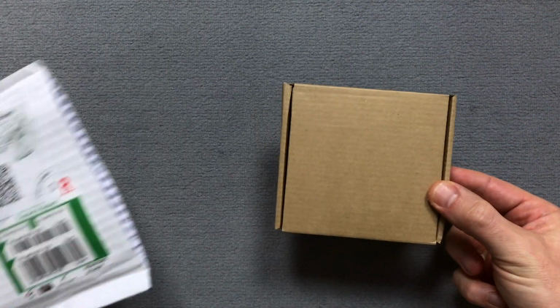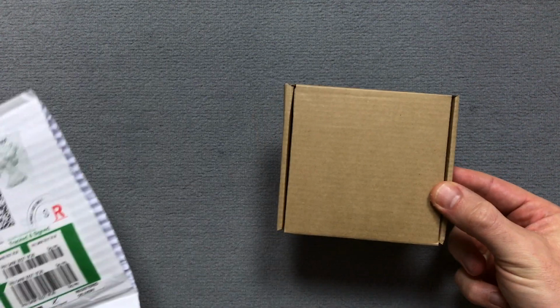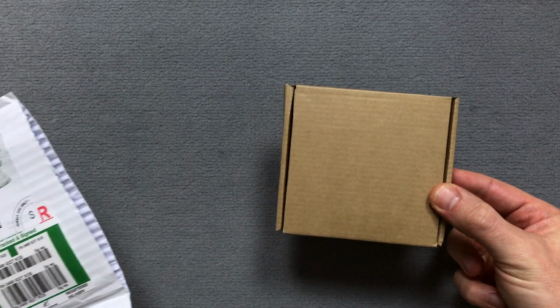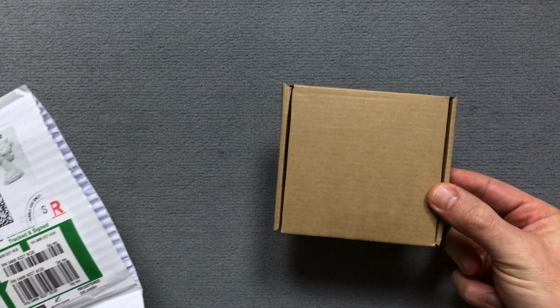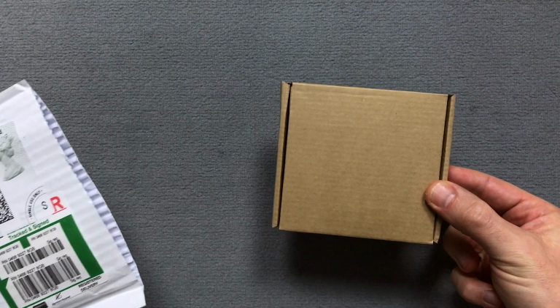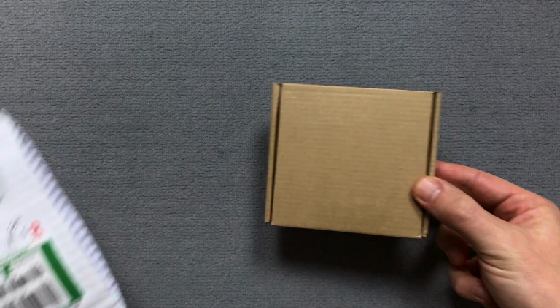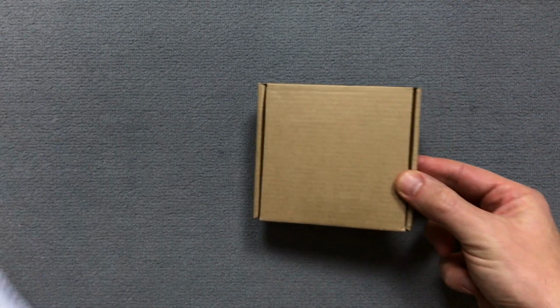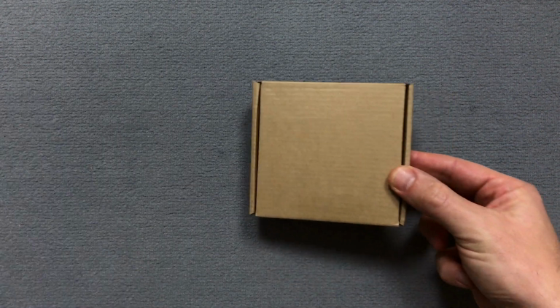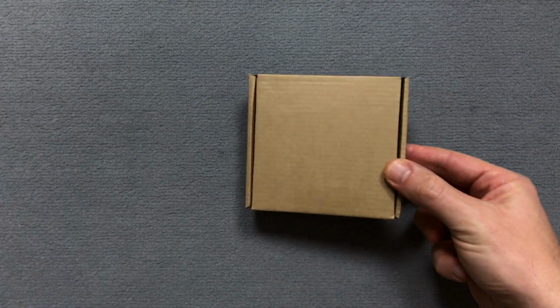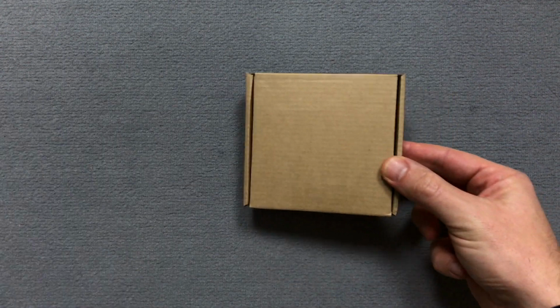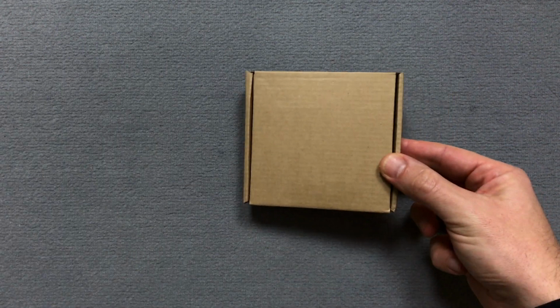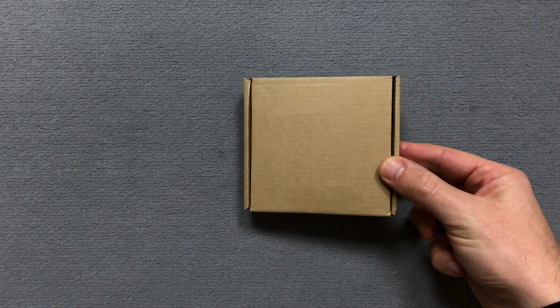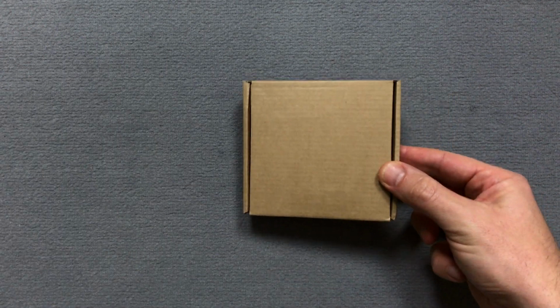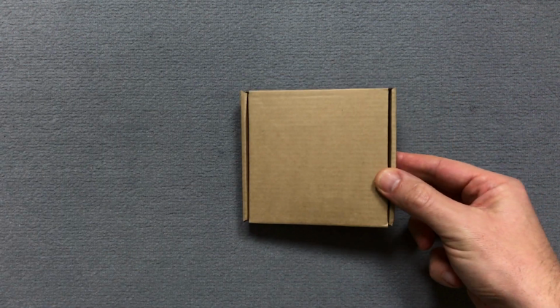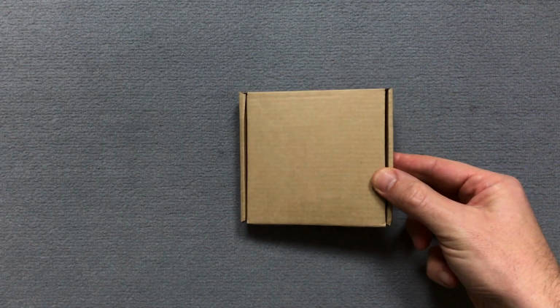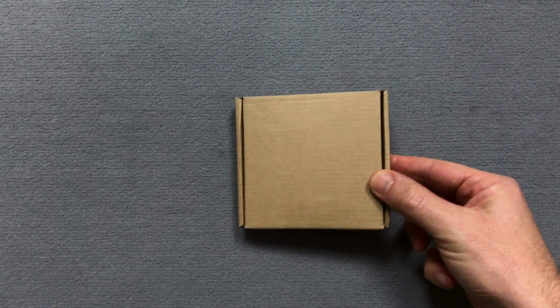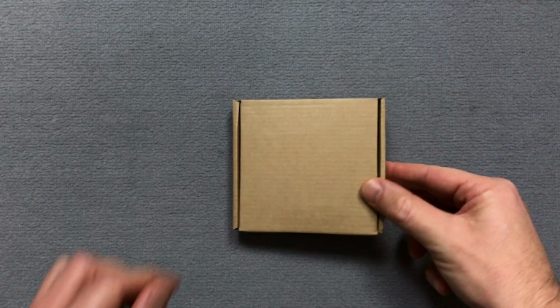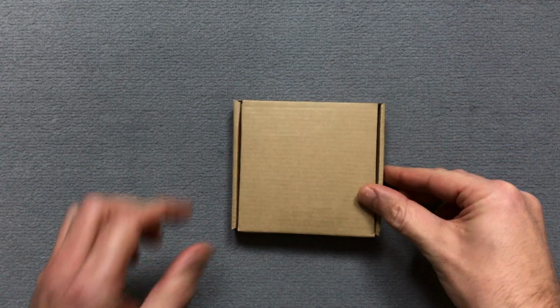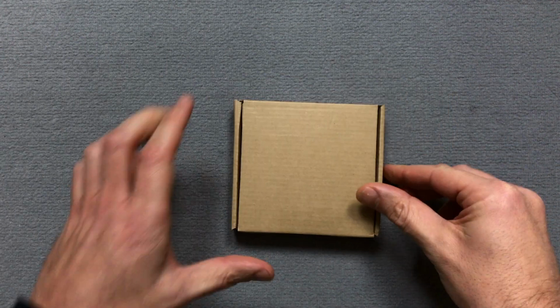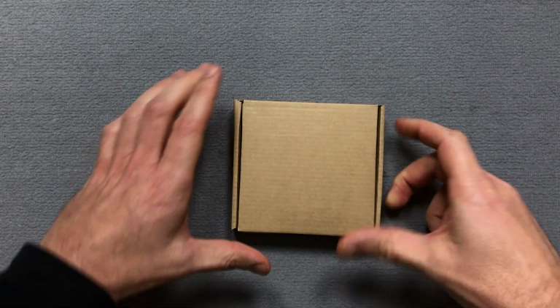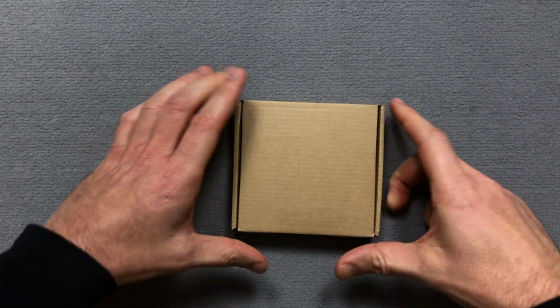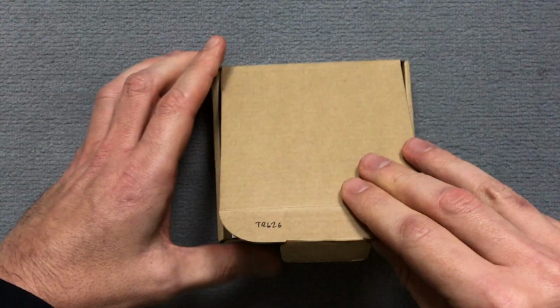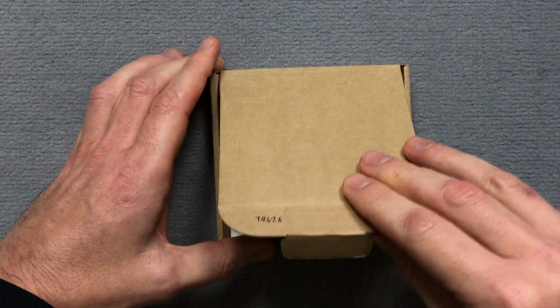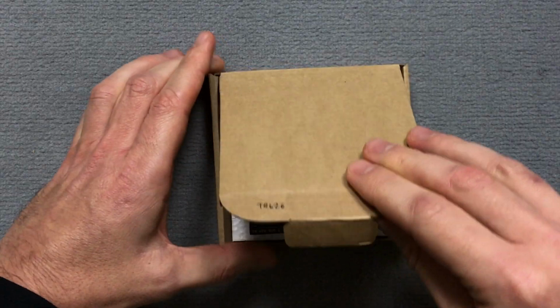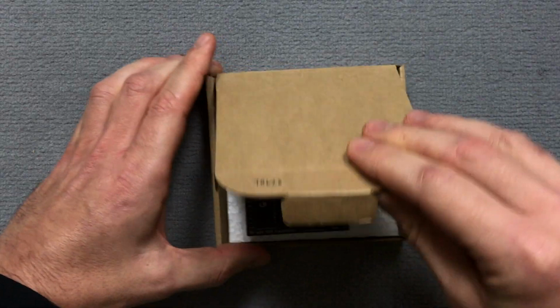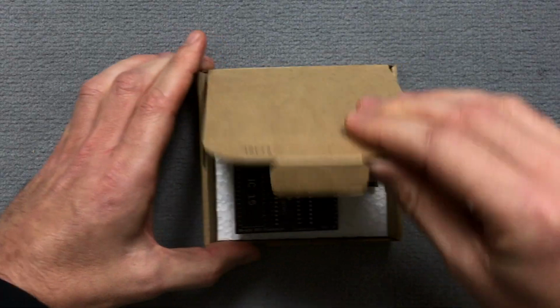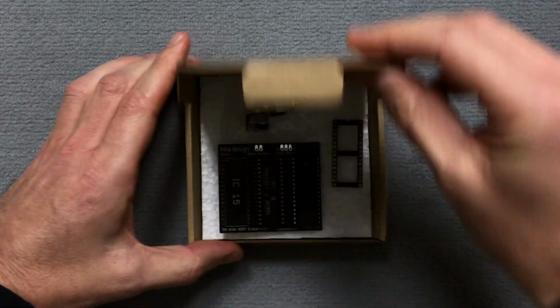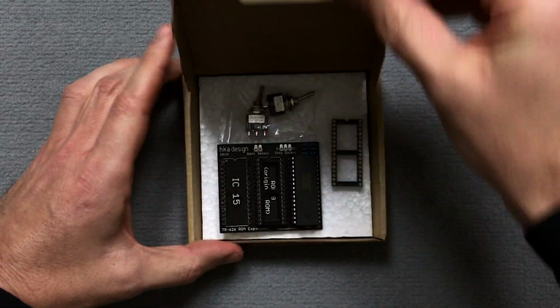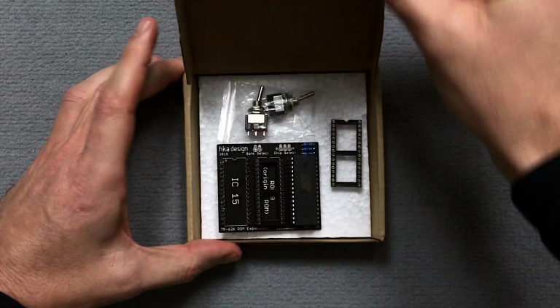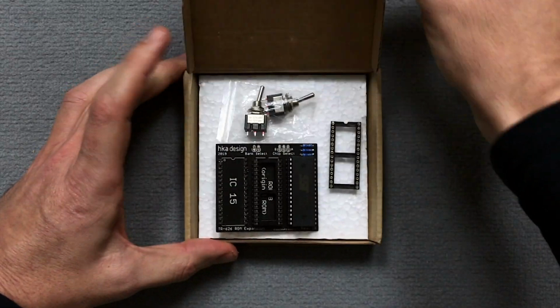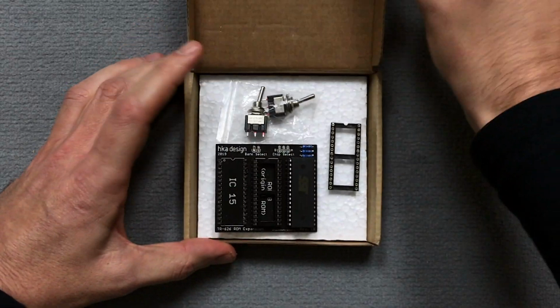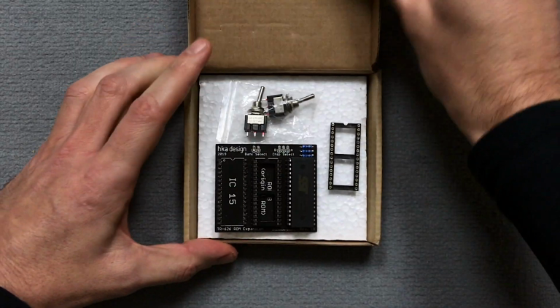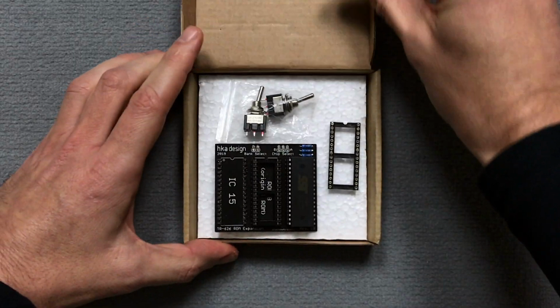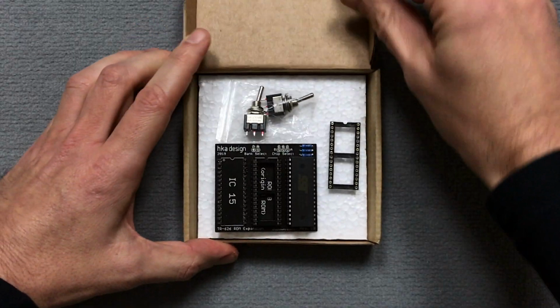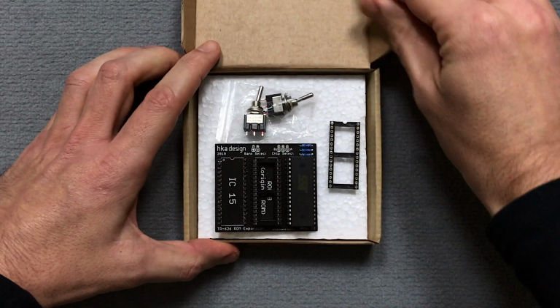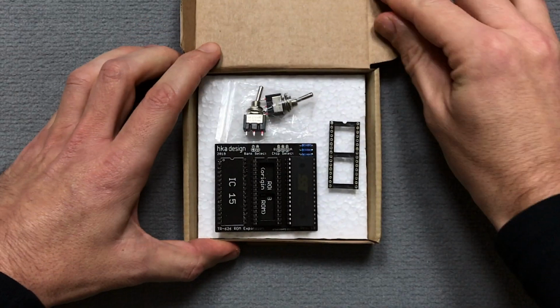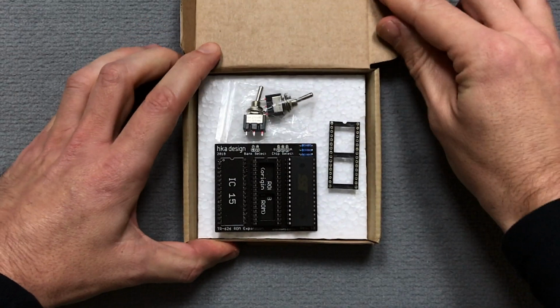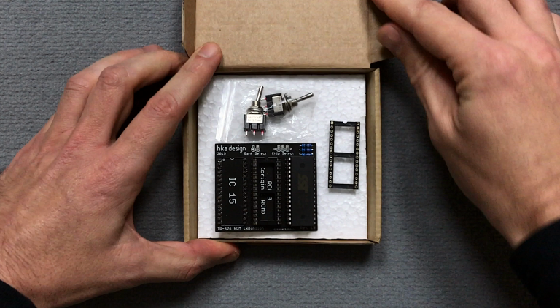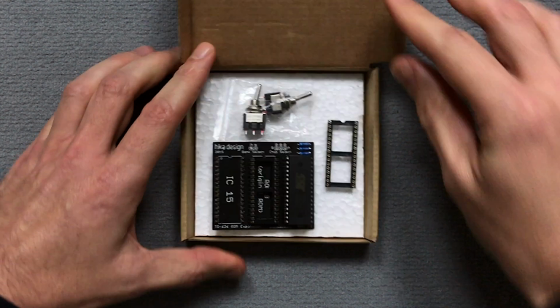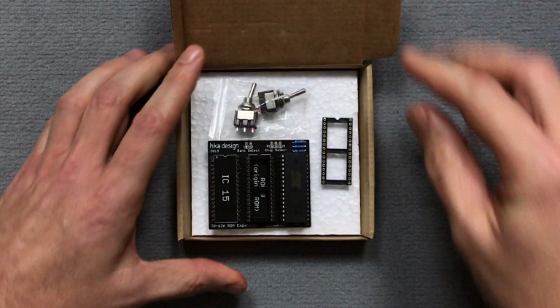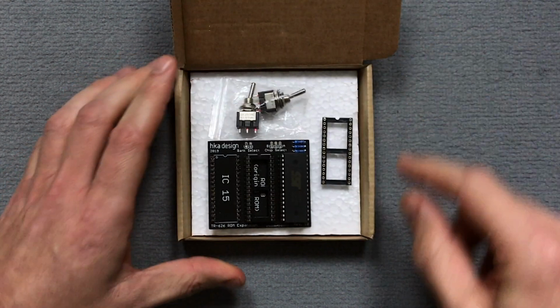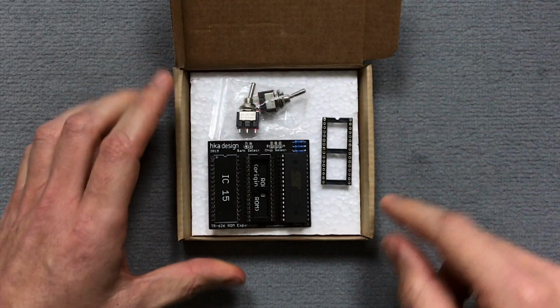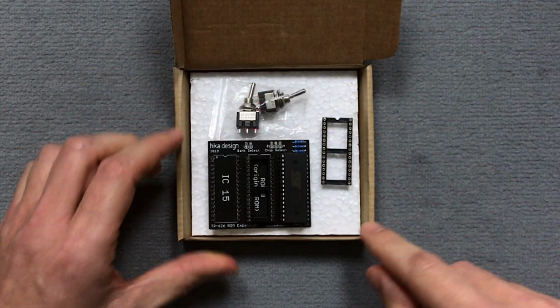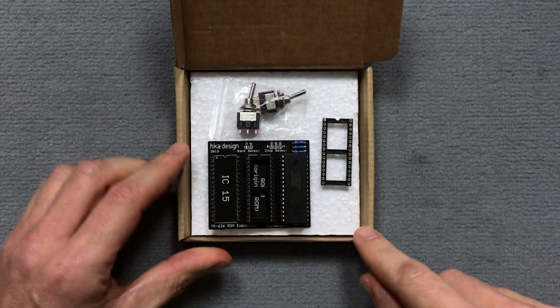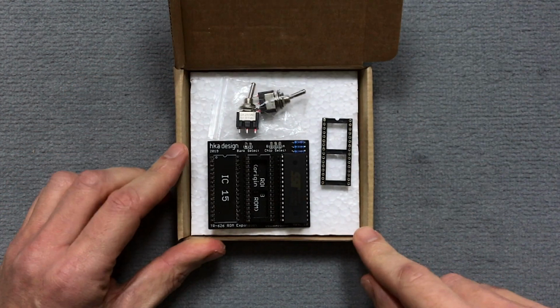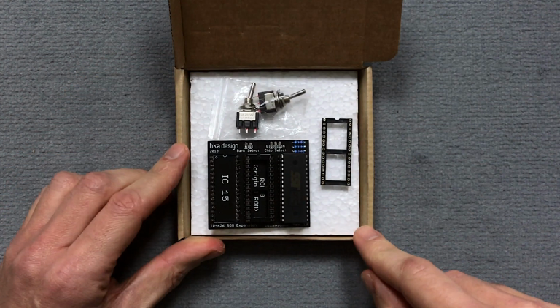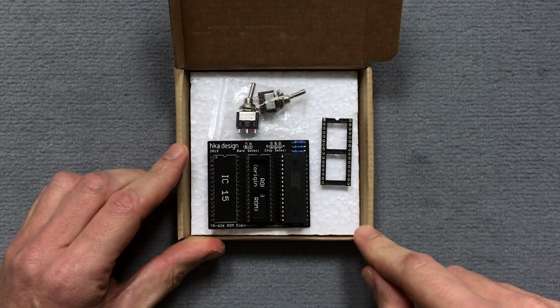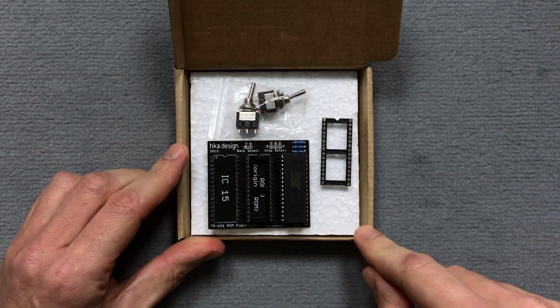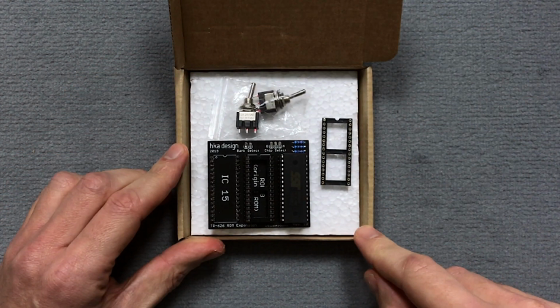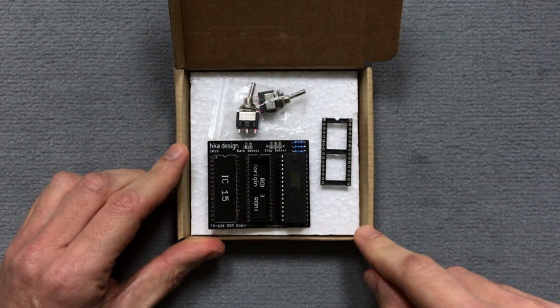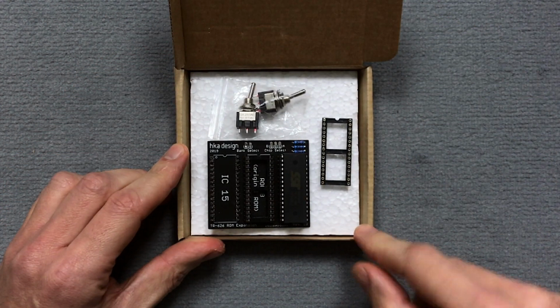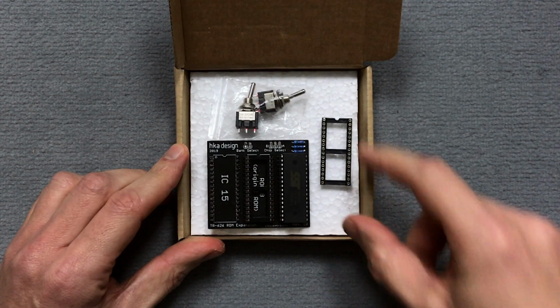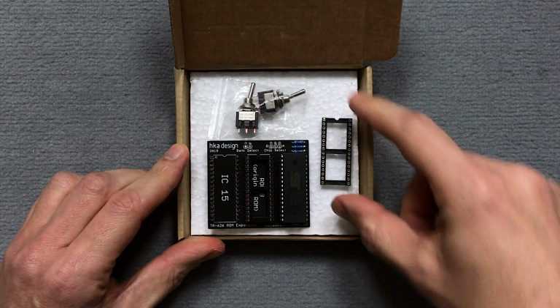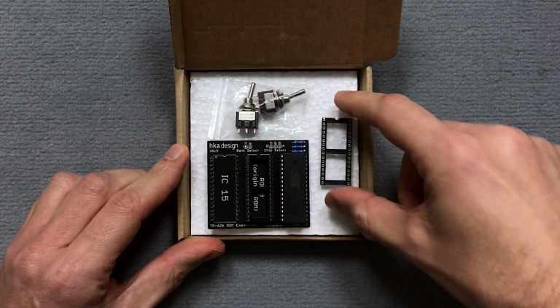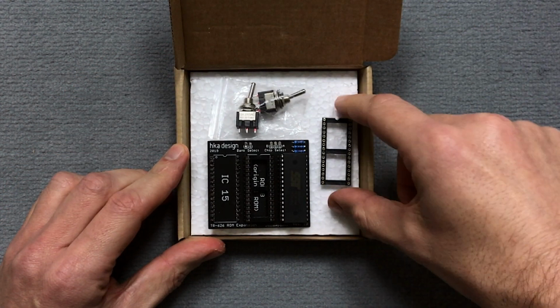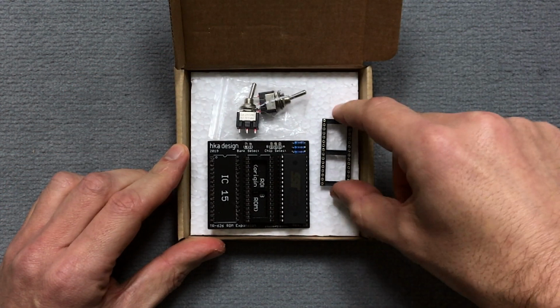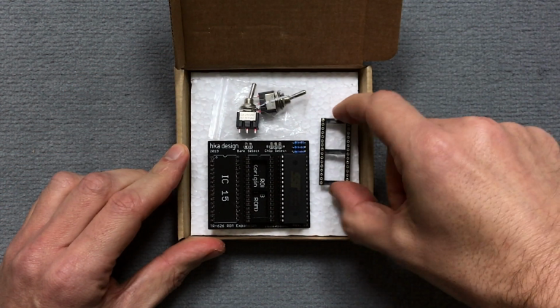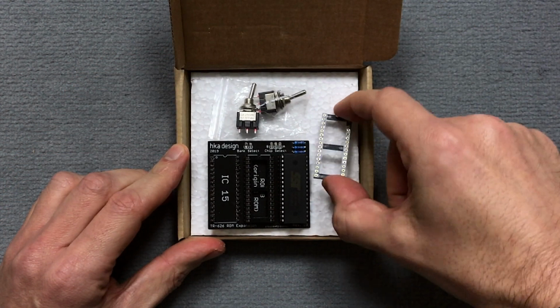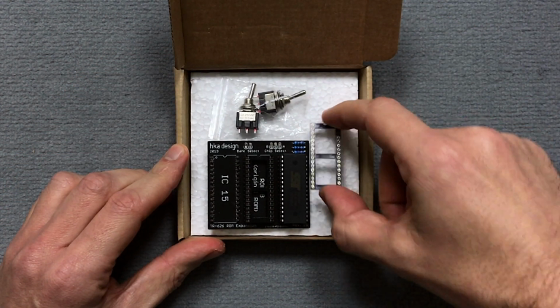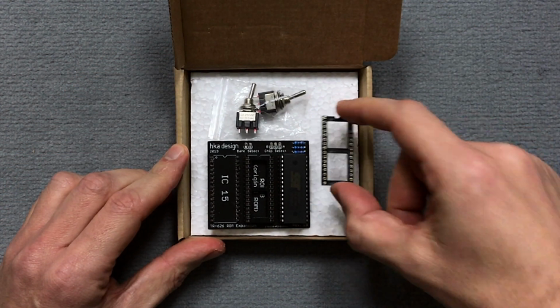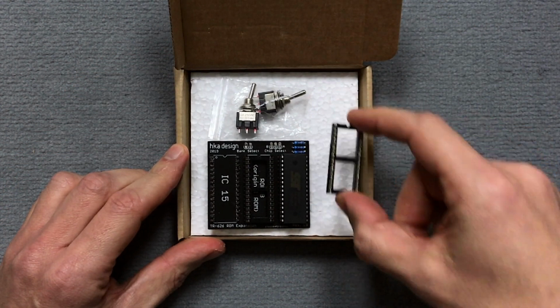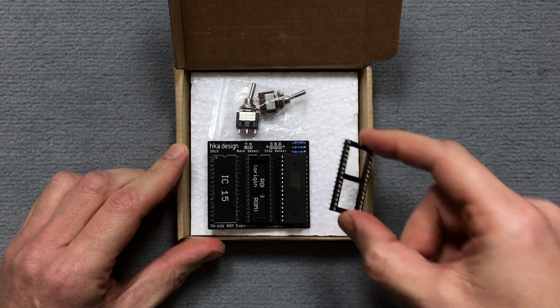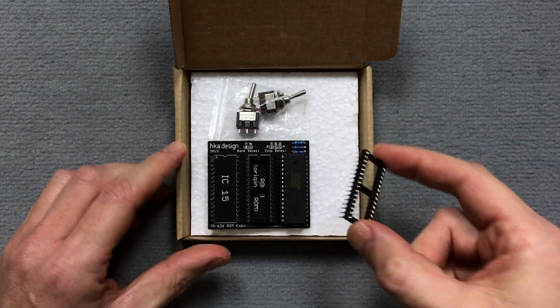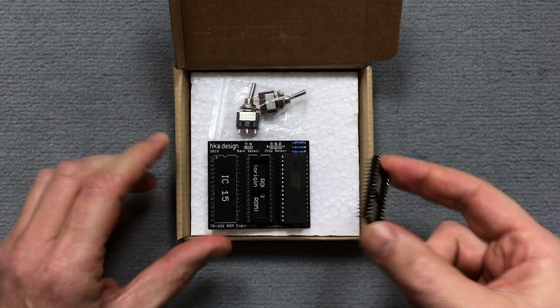The kit includes a pre-assembled PCB, a 32-way IC socket and two SPDT toggle switches.